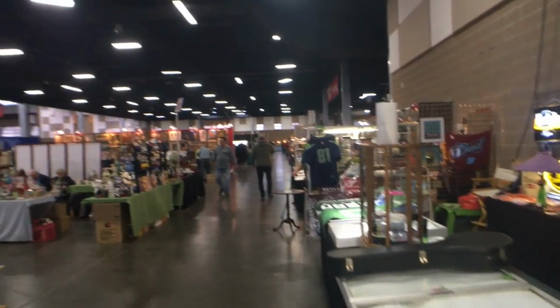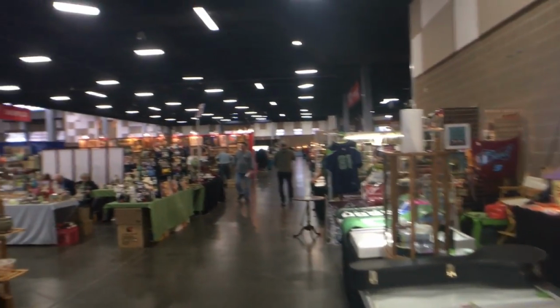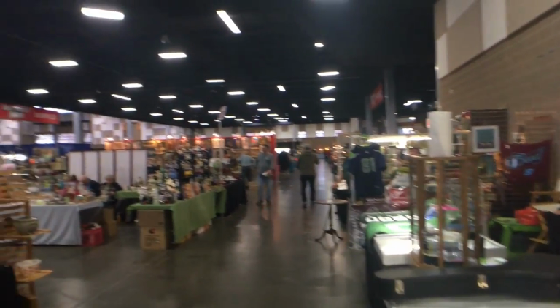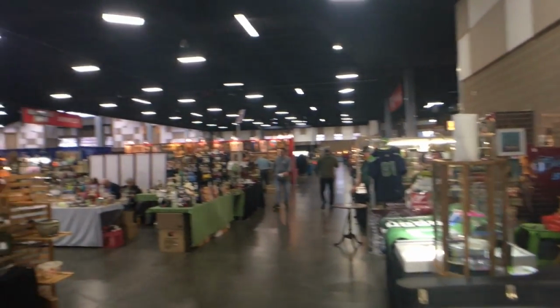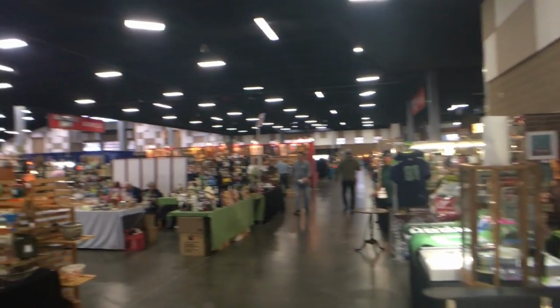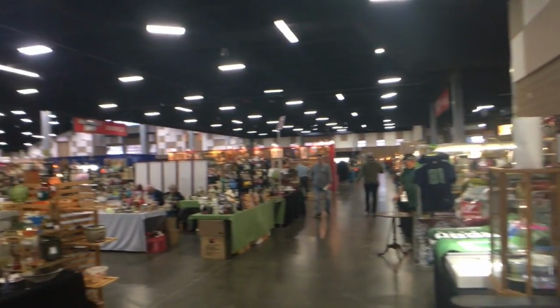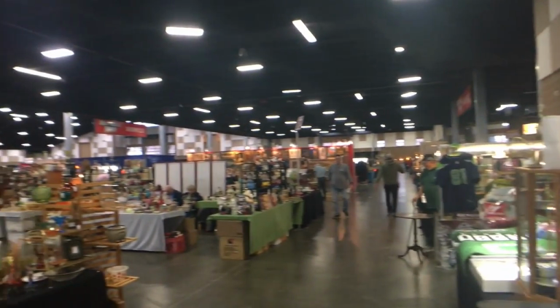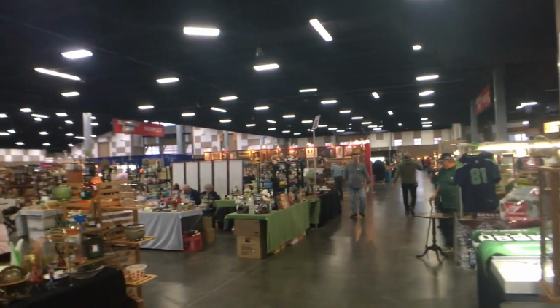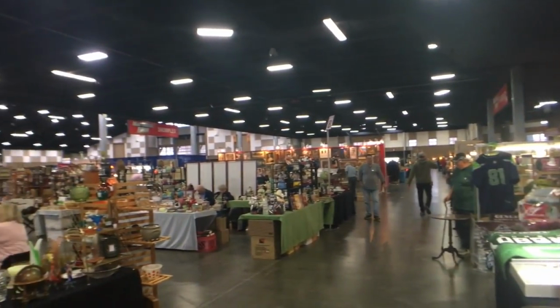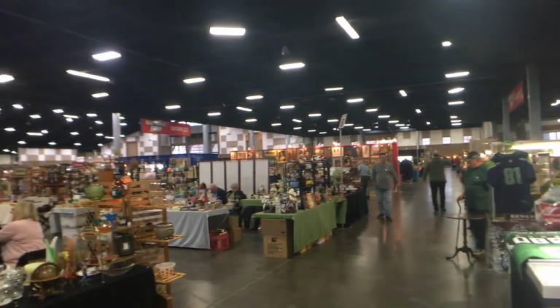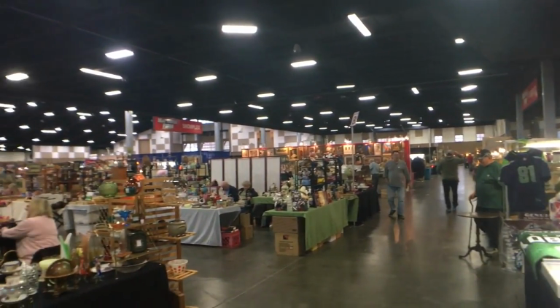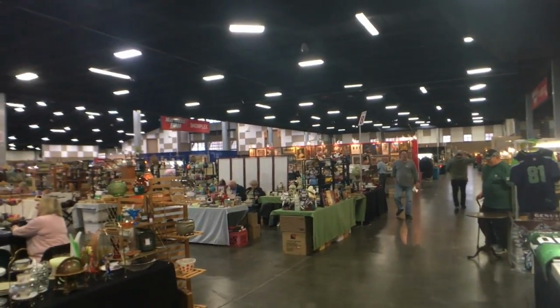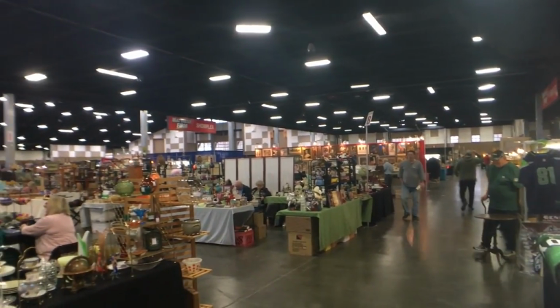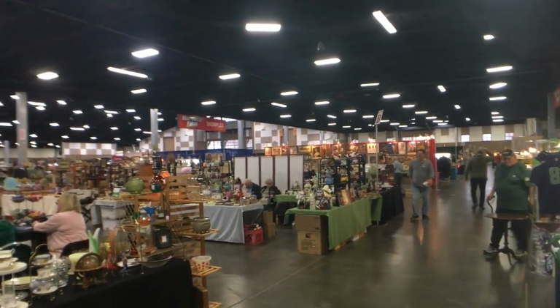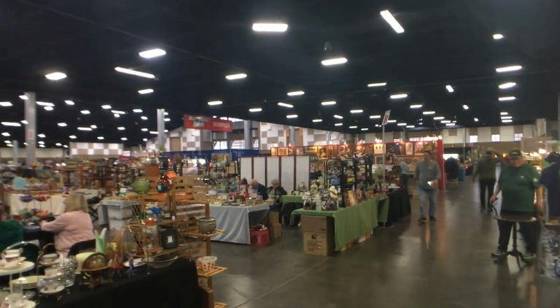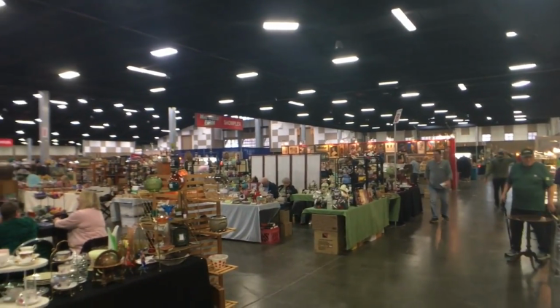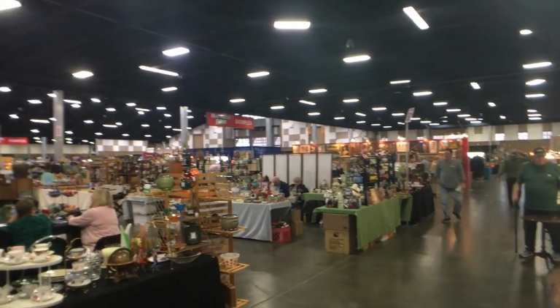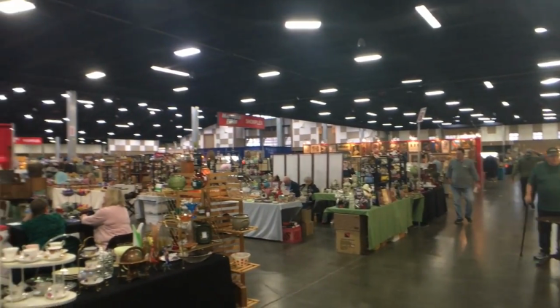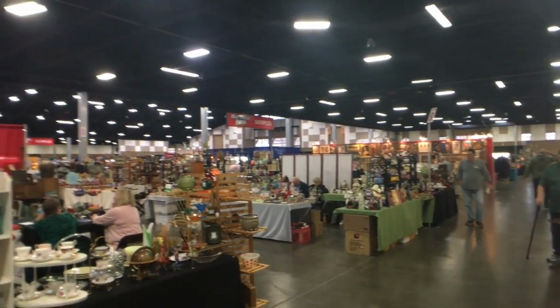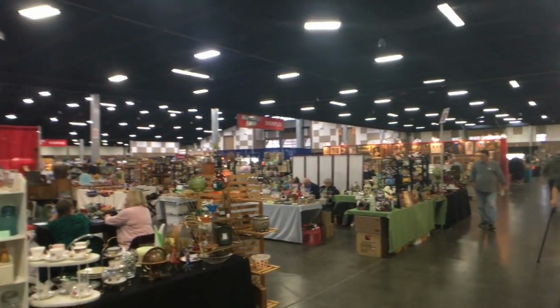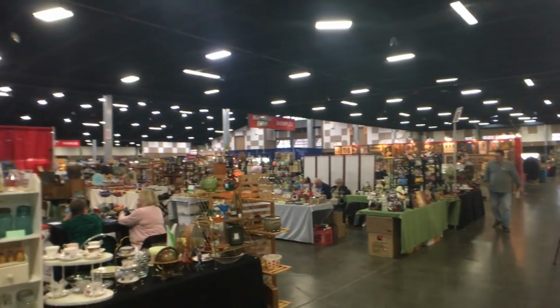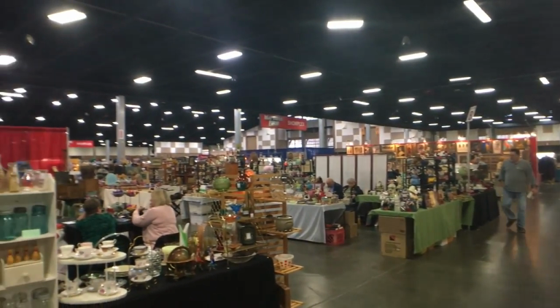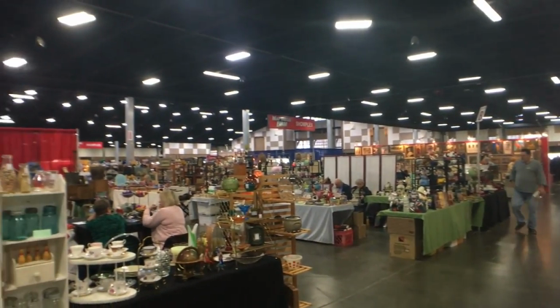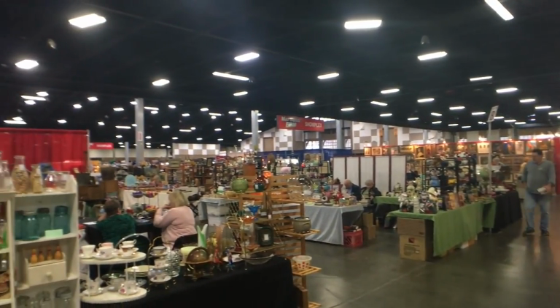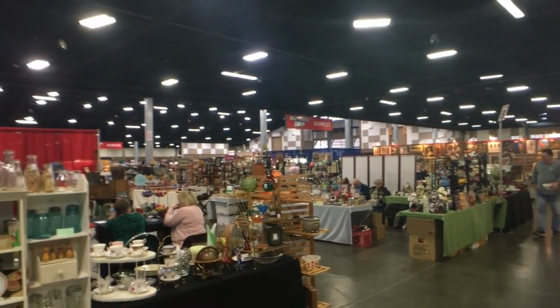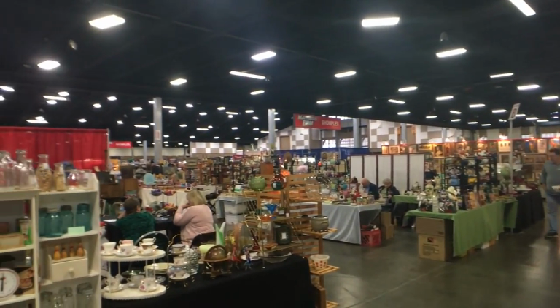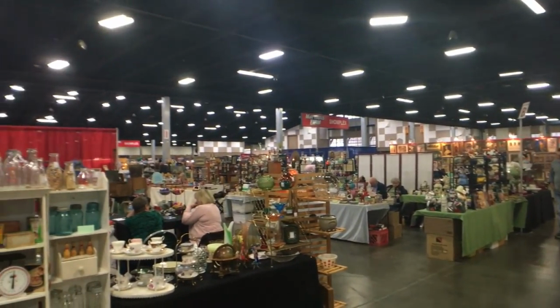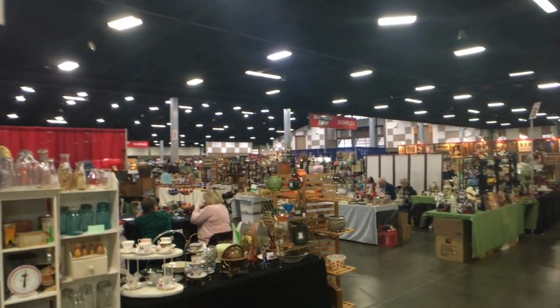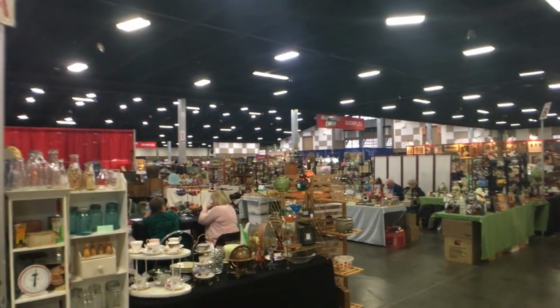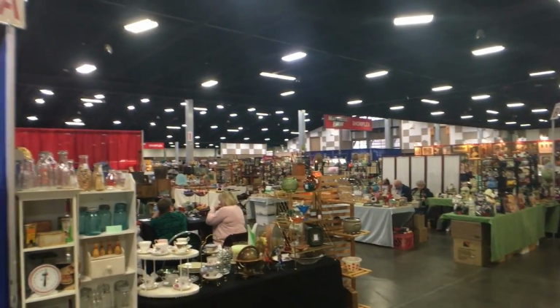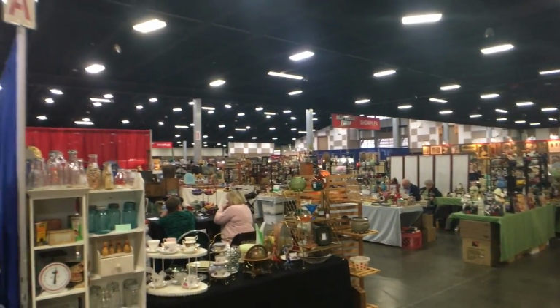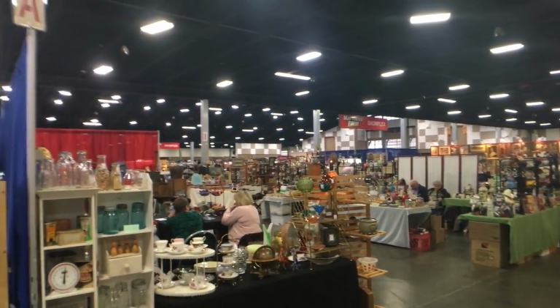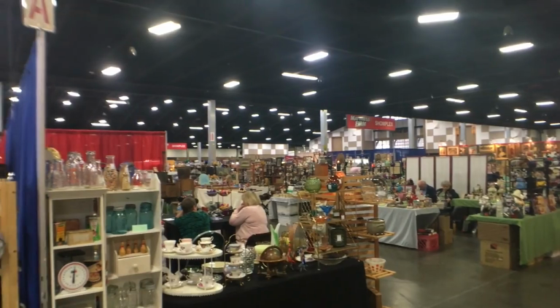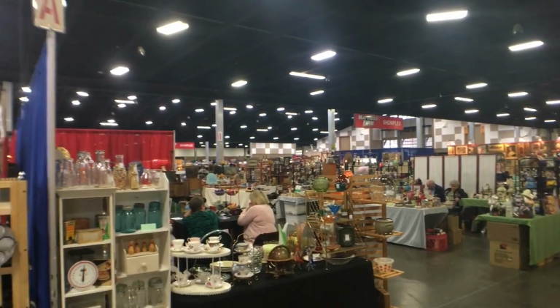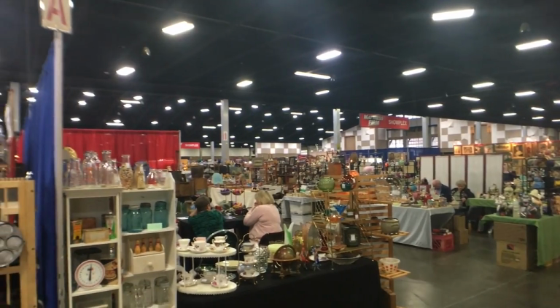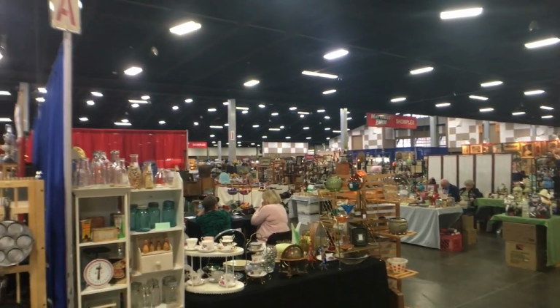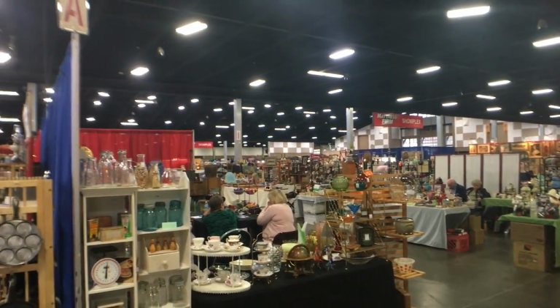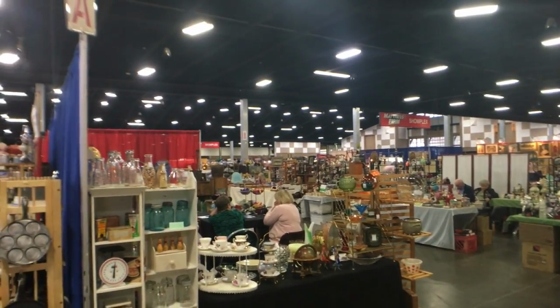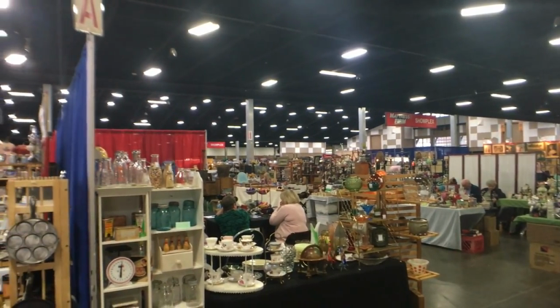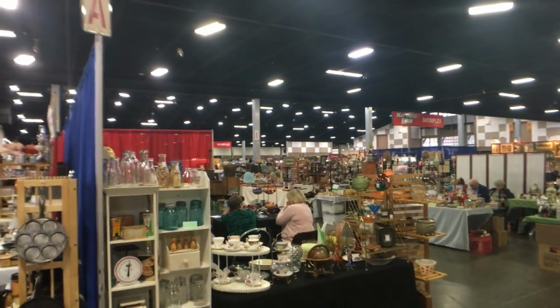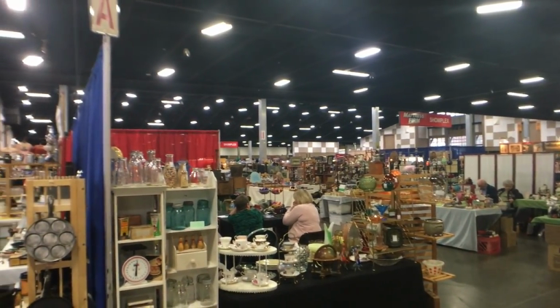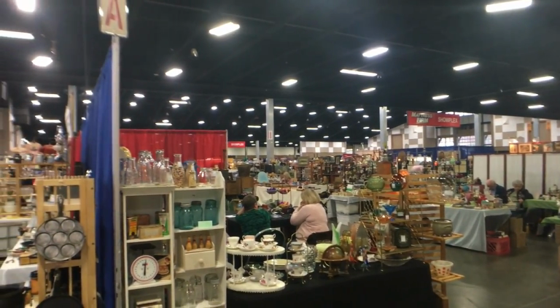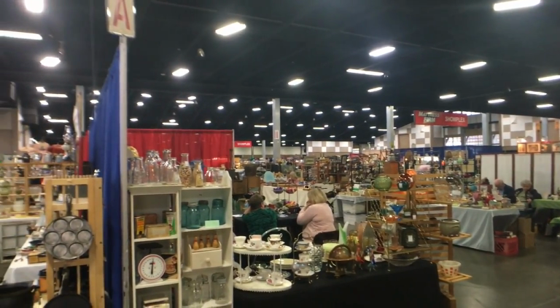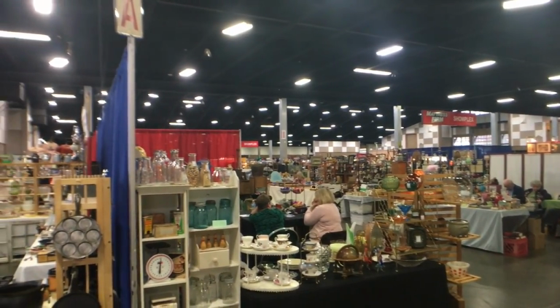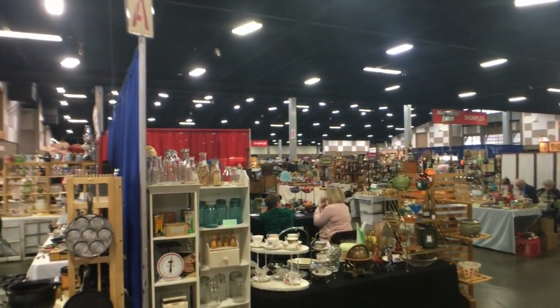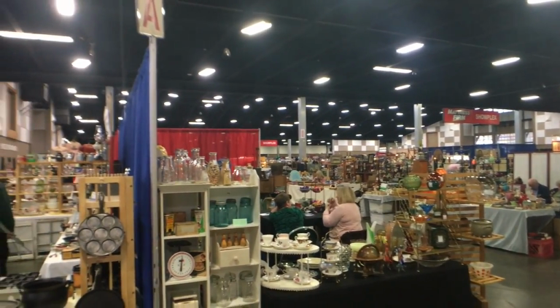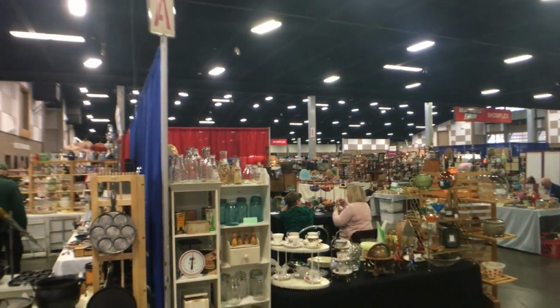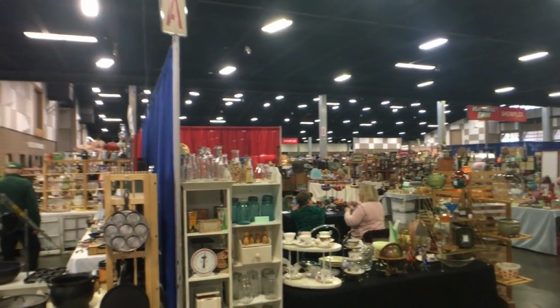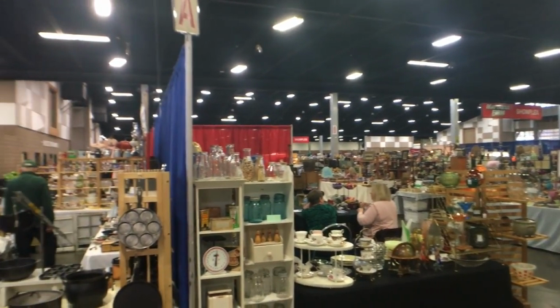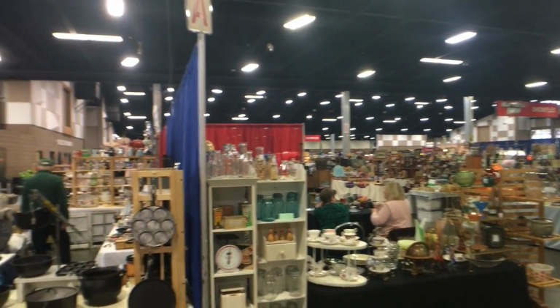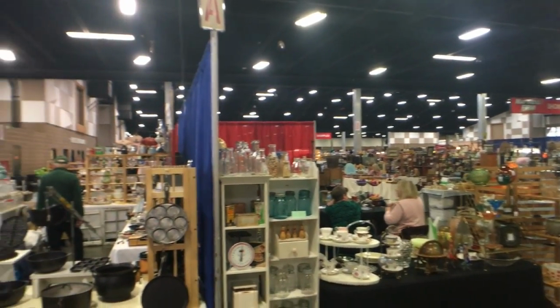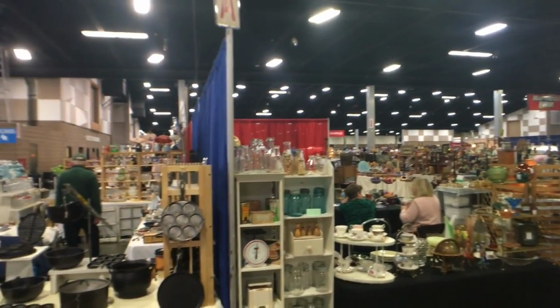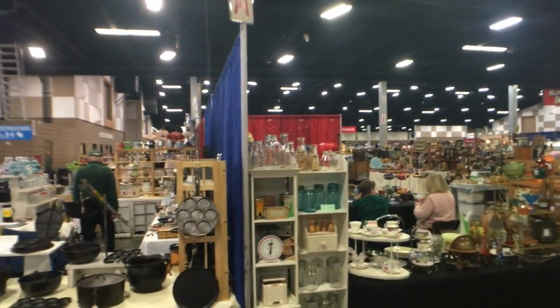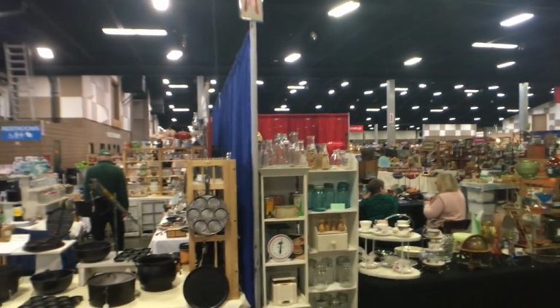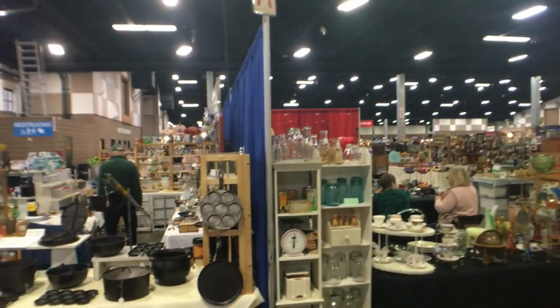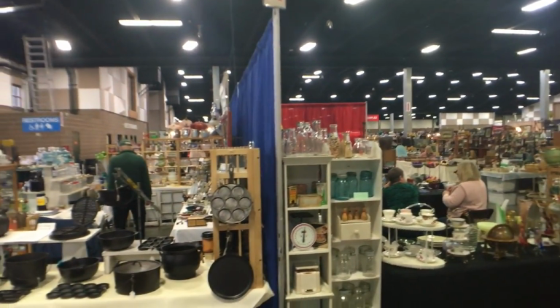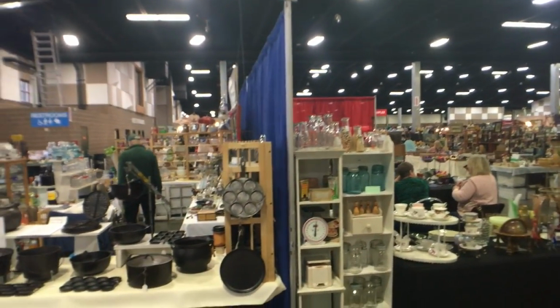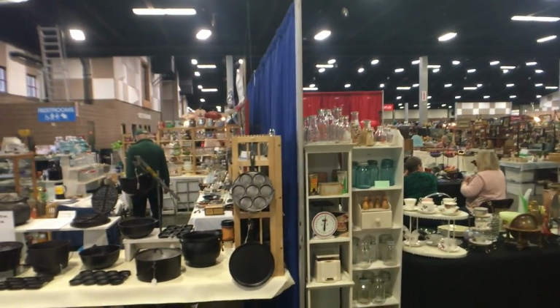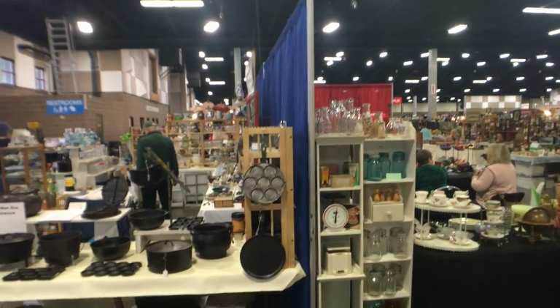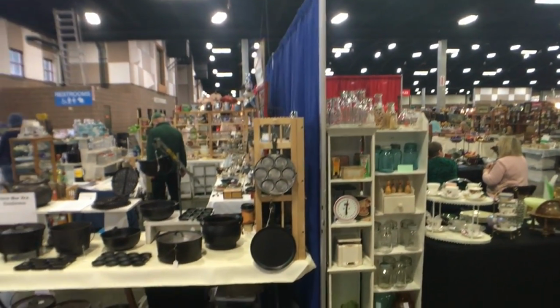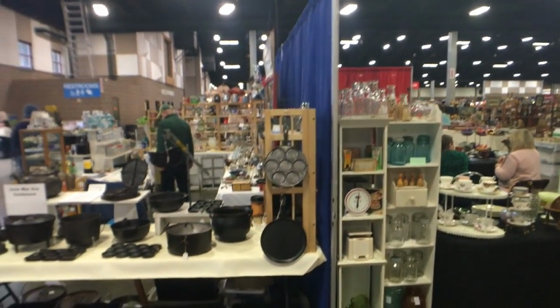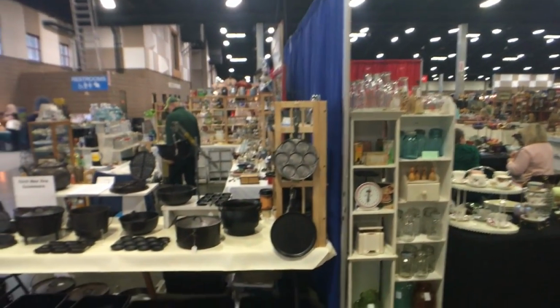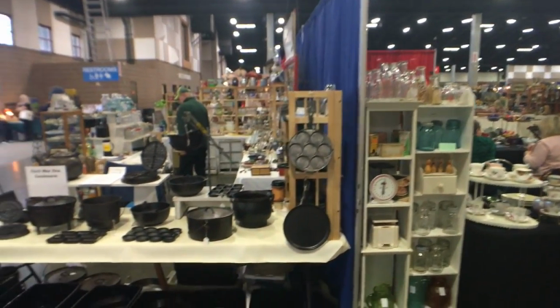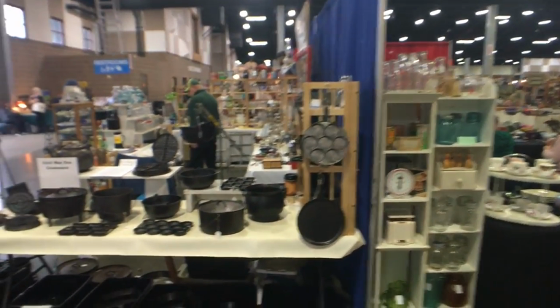You can see this is a big haul. There are usually several hundred dealers here, and it seems like there are this time as well.